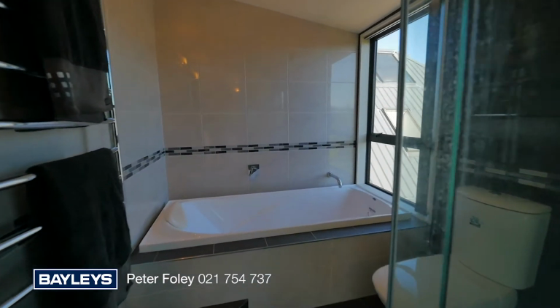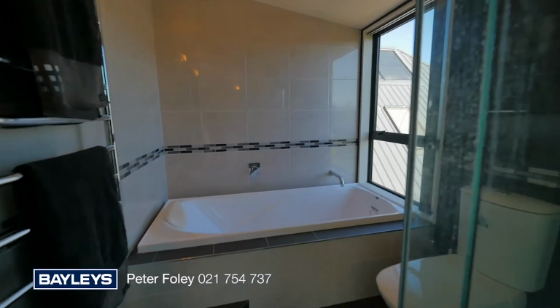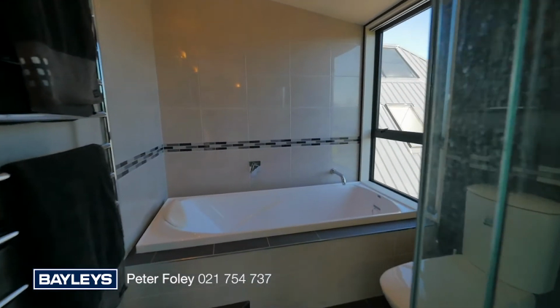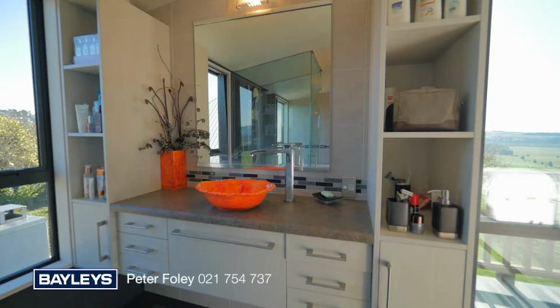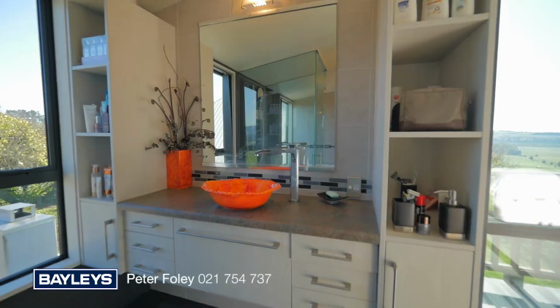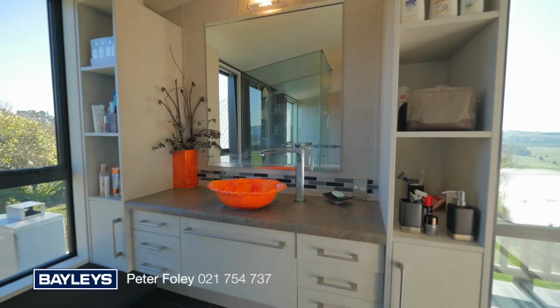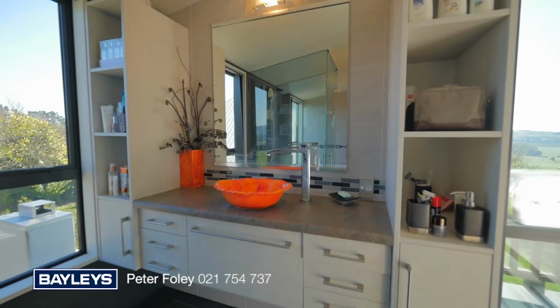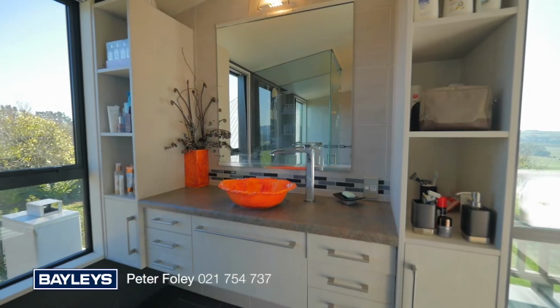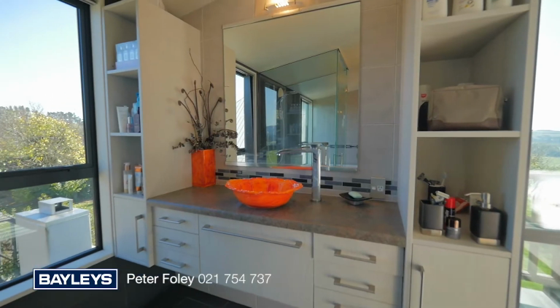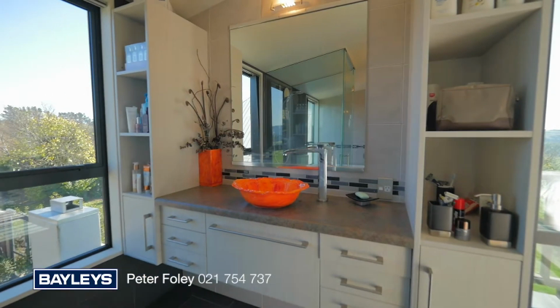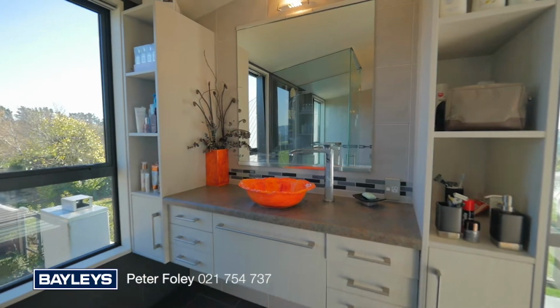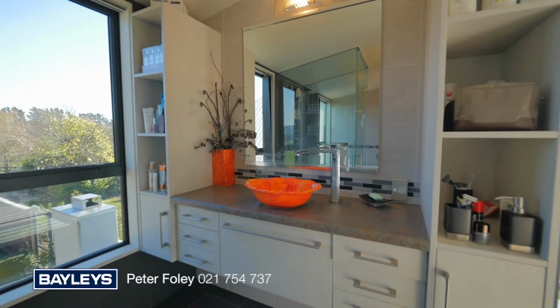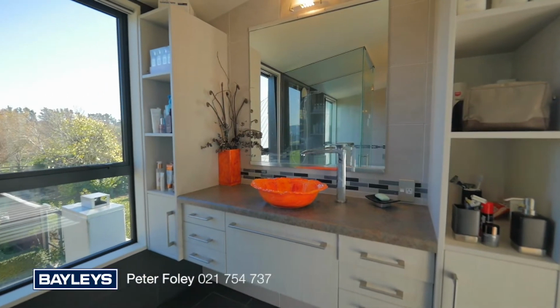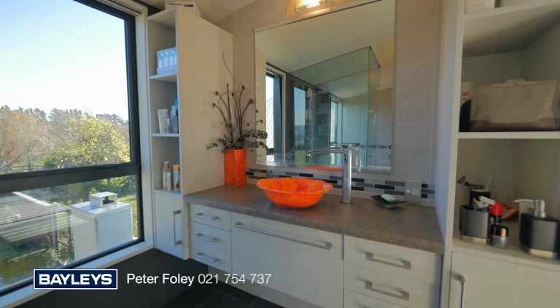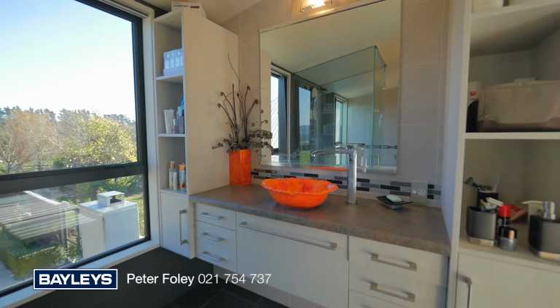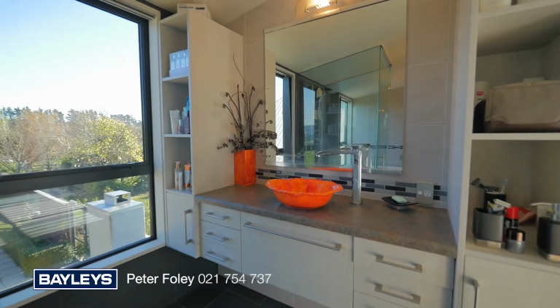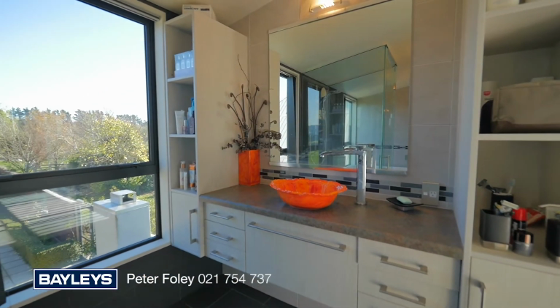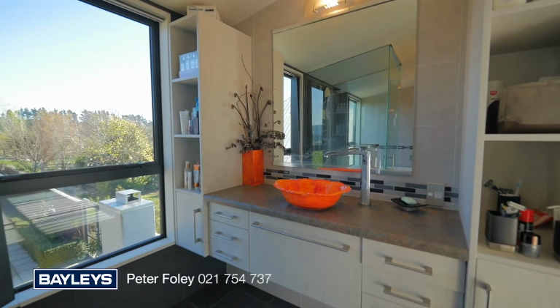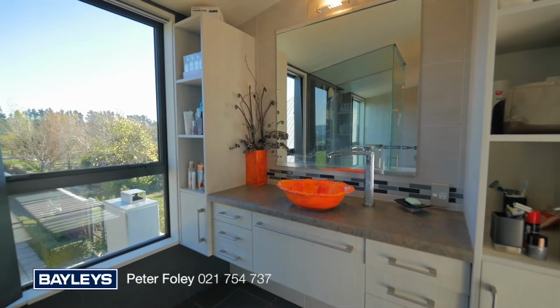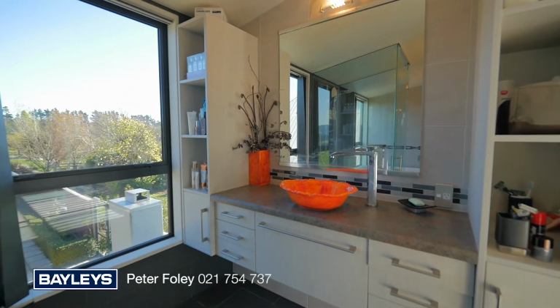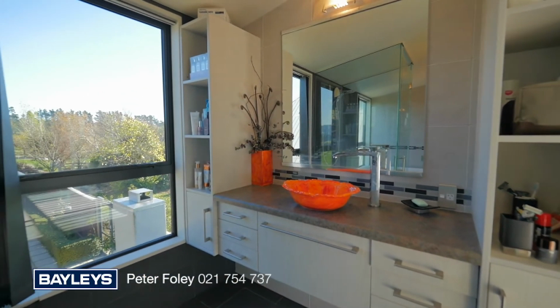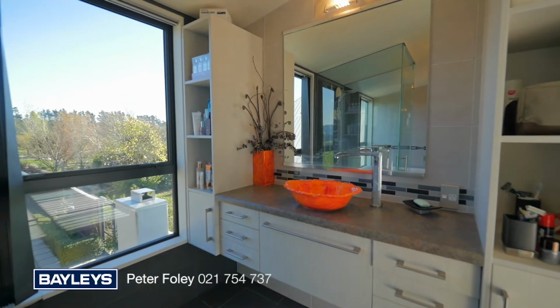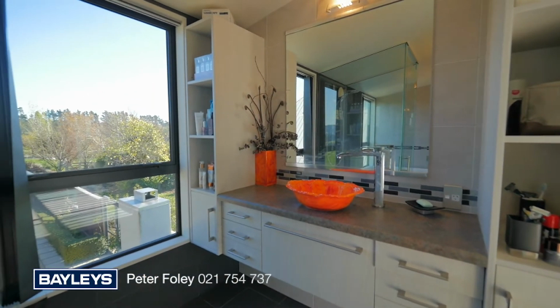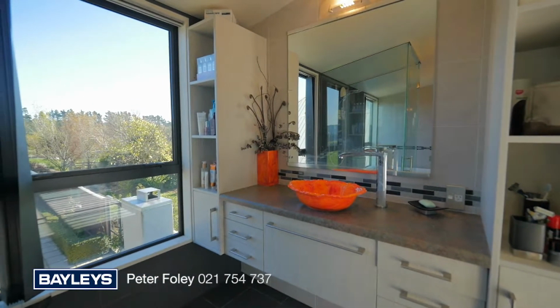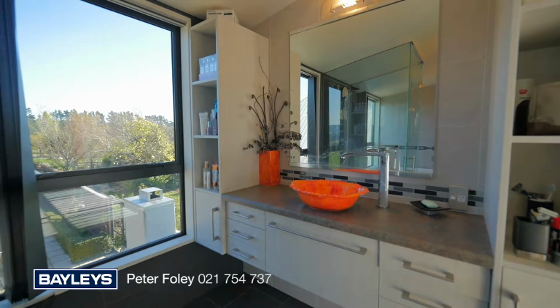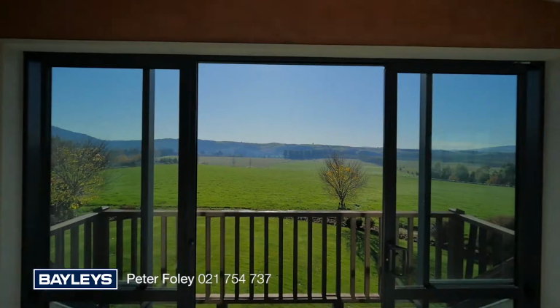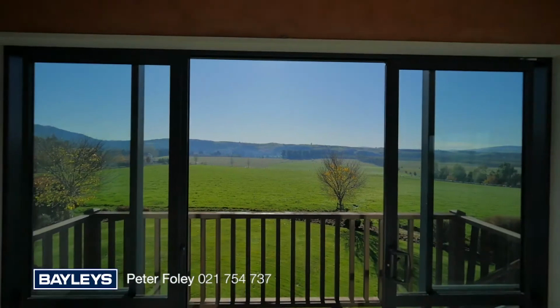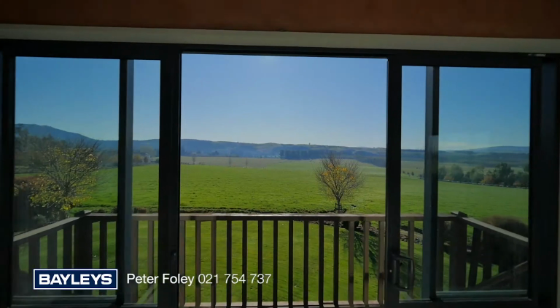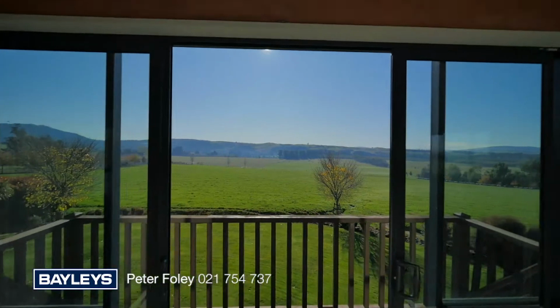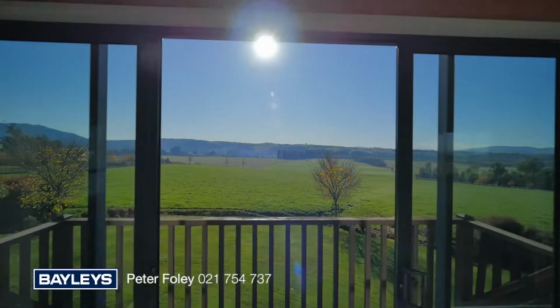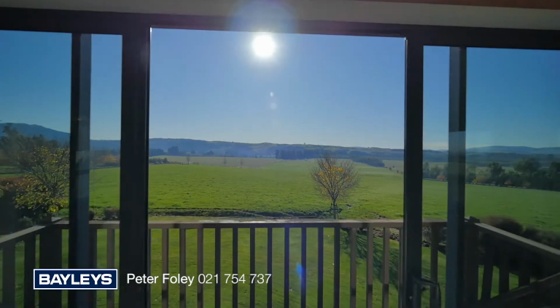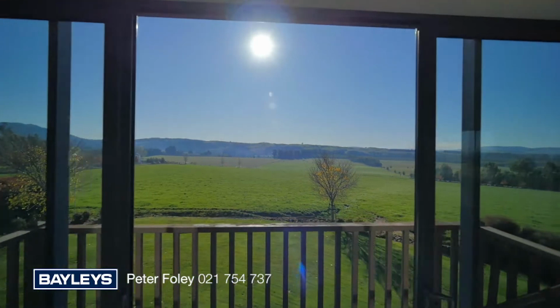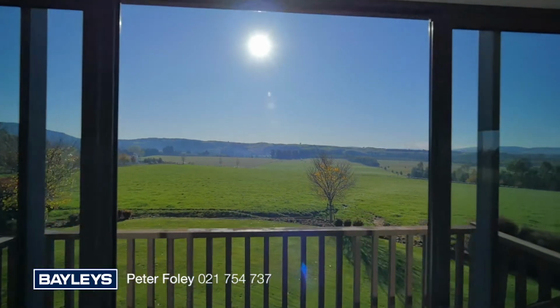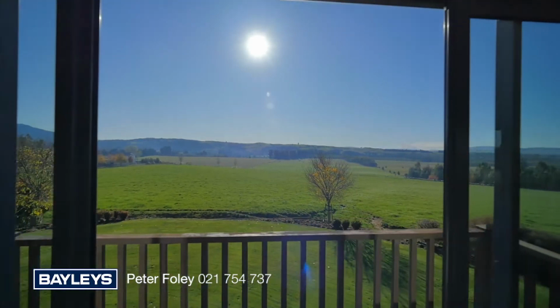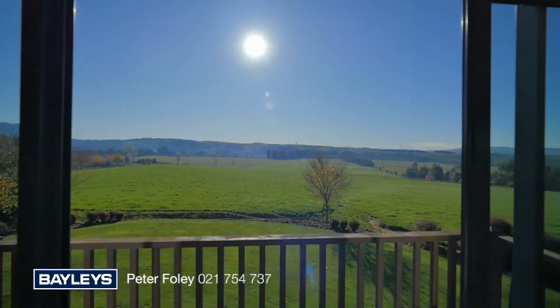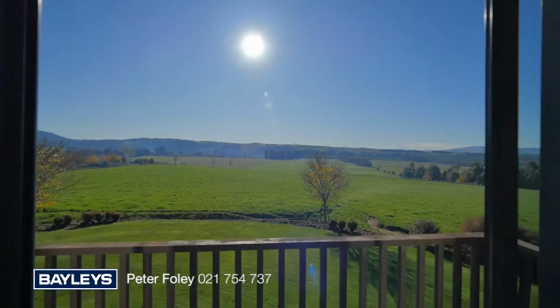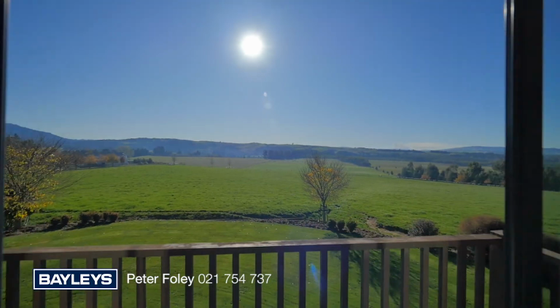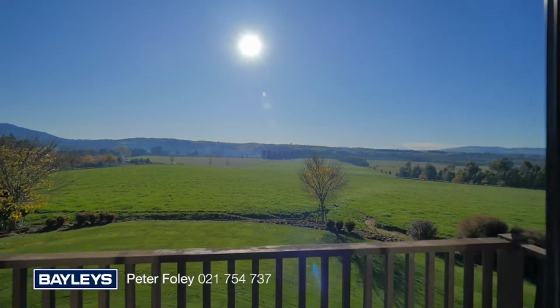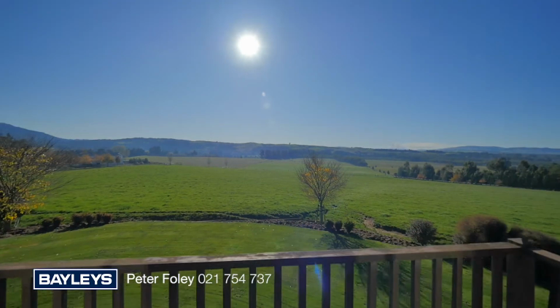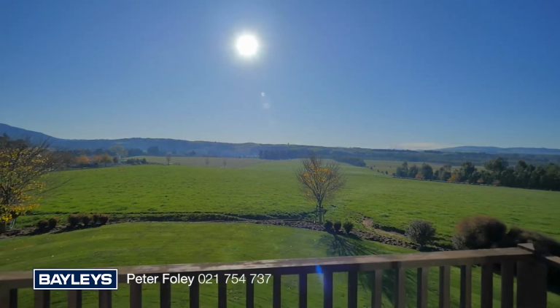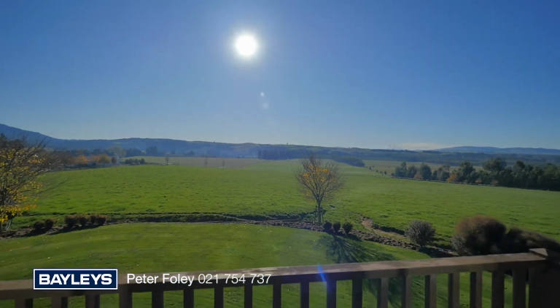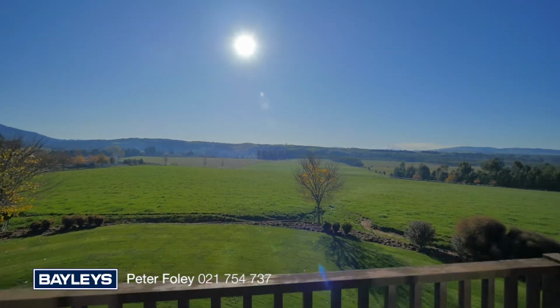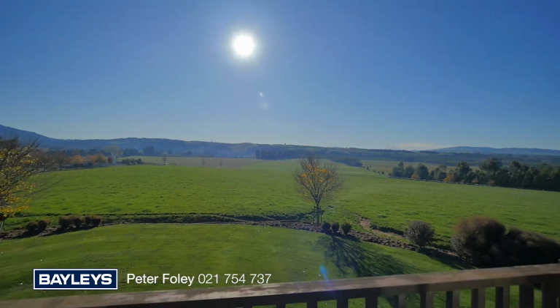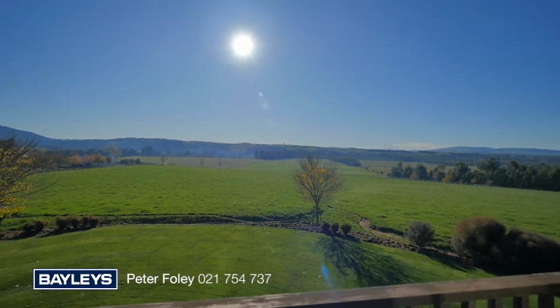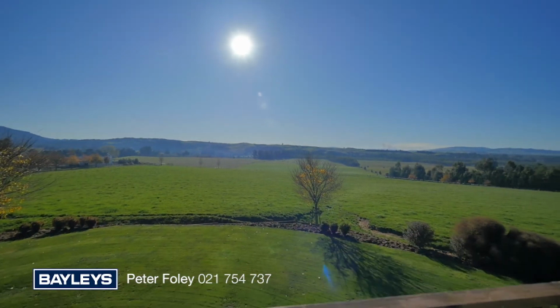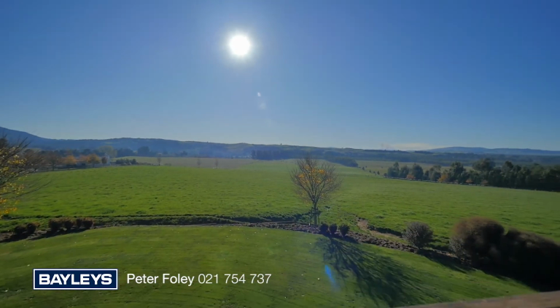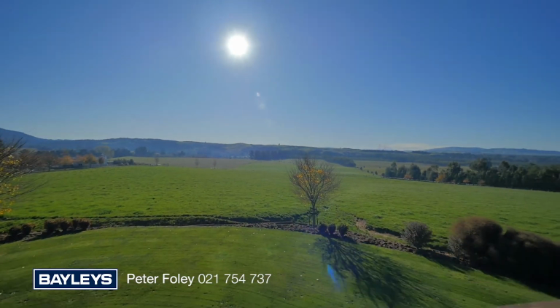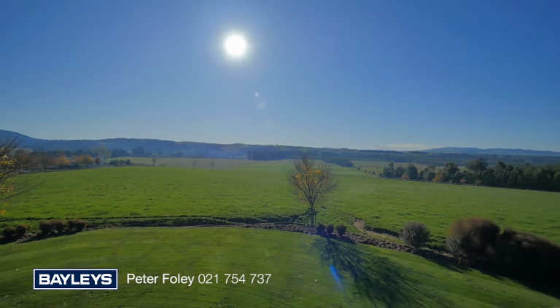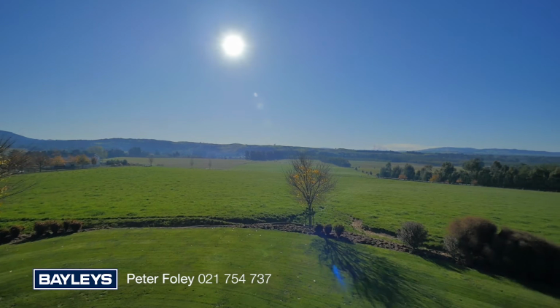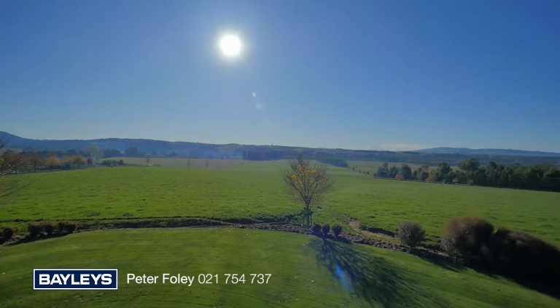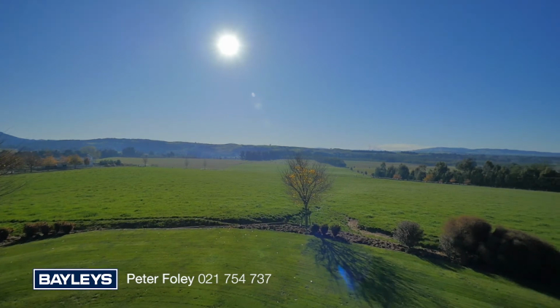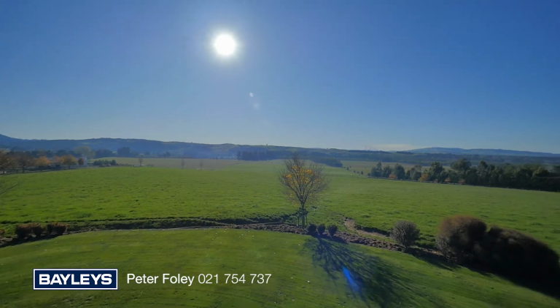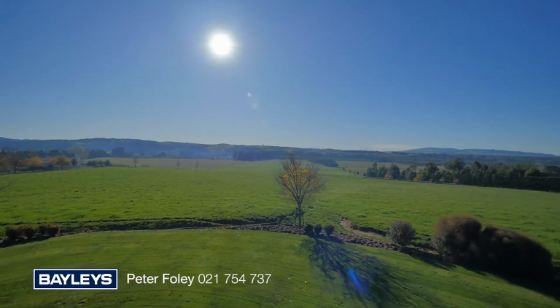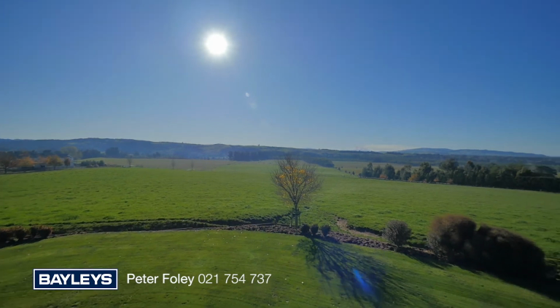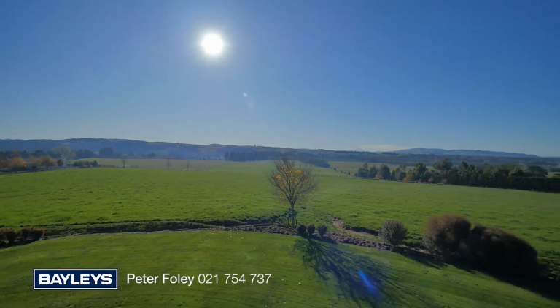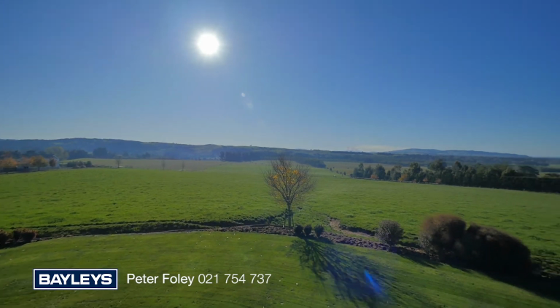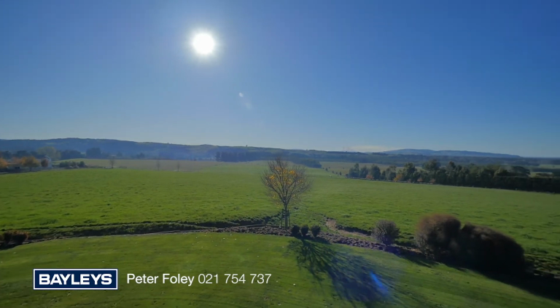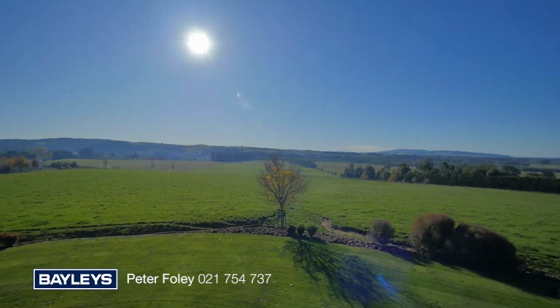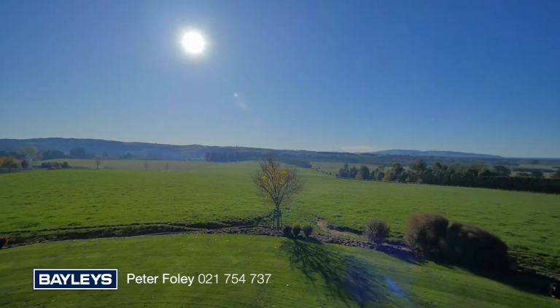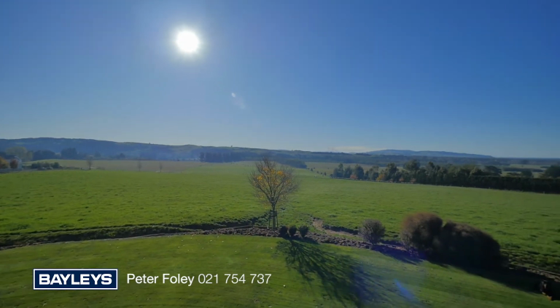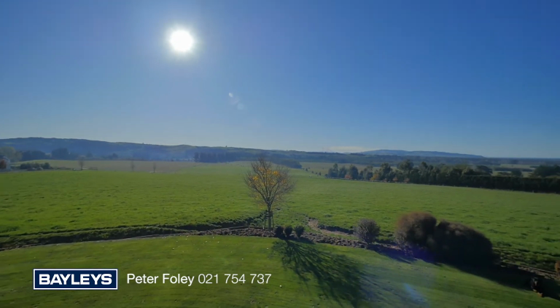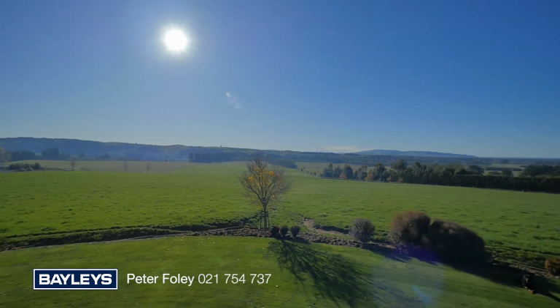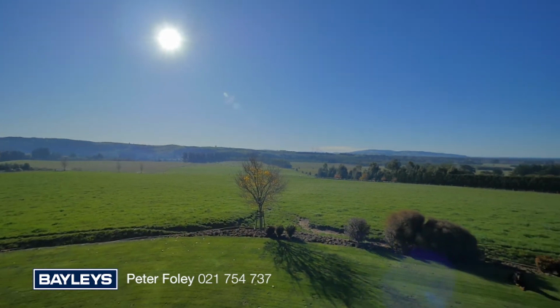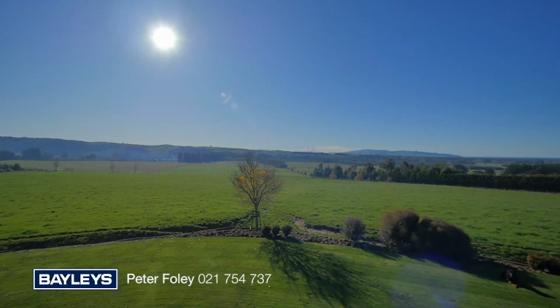The ability to be self-sufficient and the potential future upside through subdivision provides benefits to the purchaser.